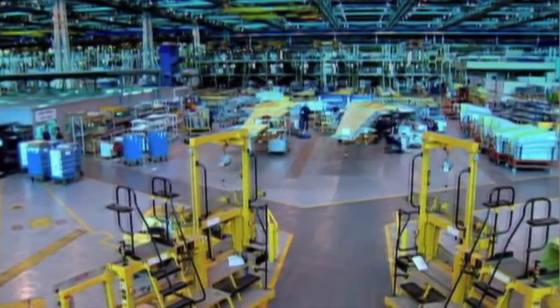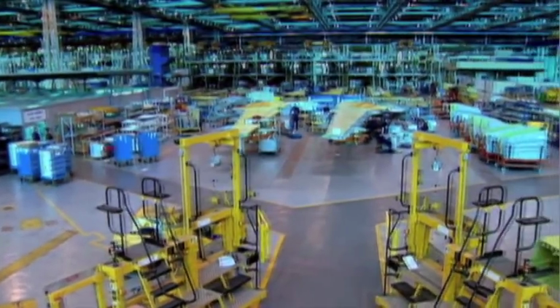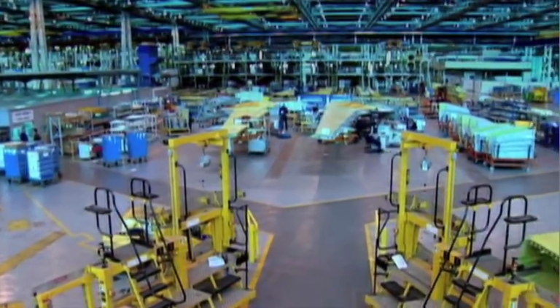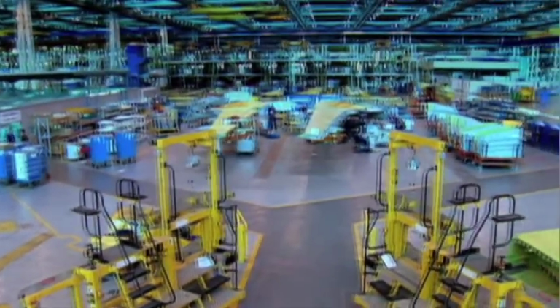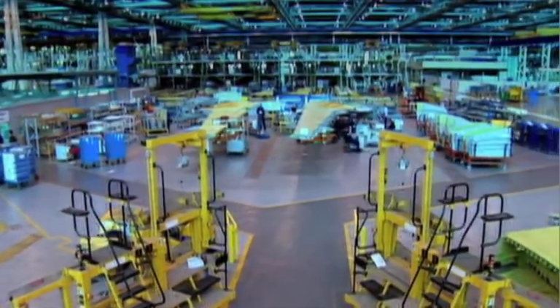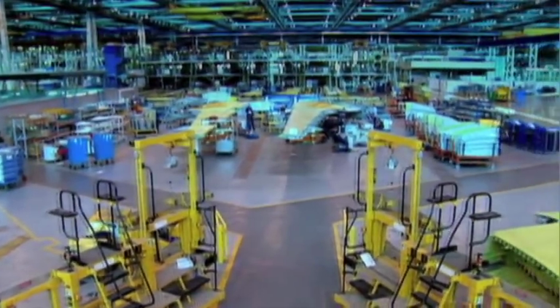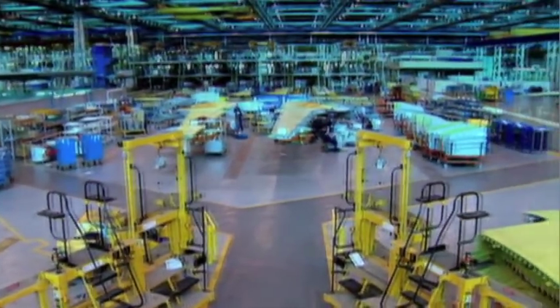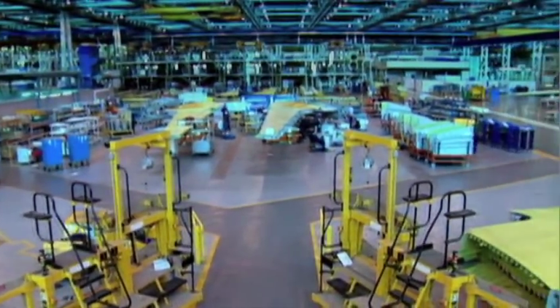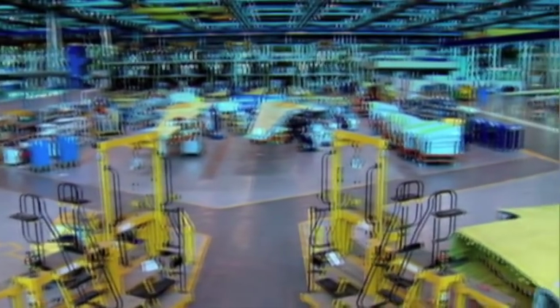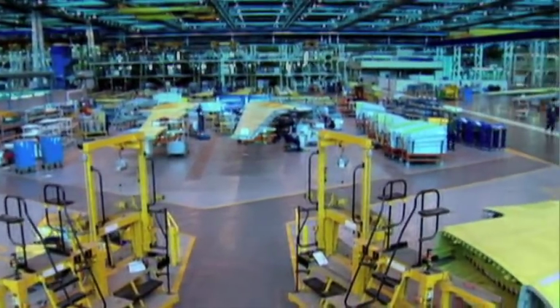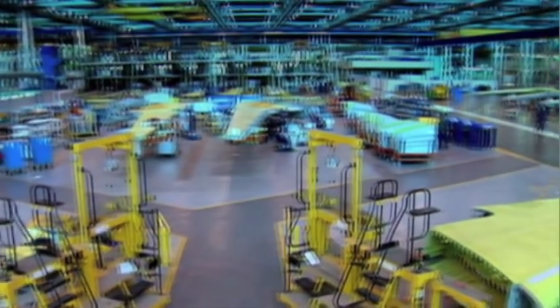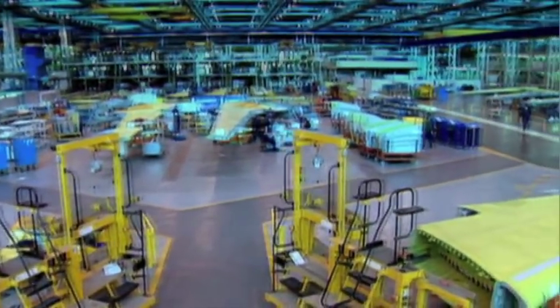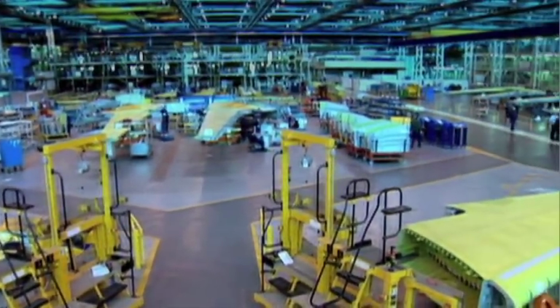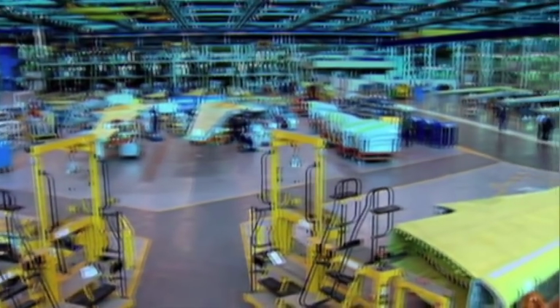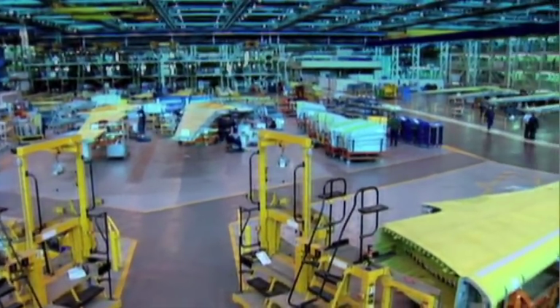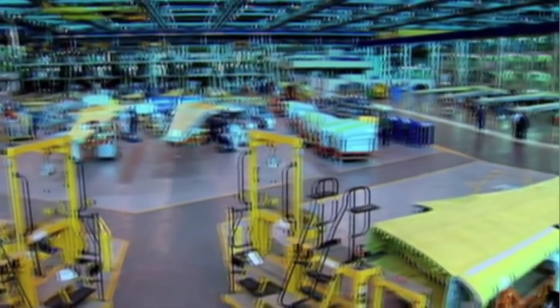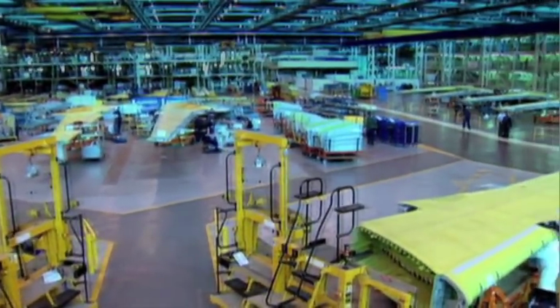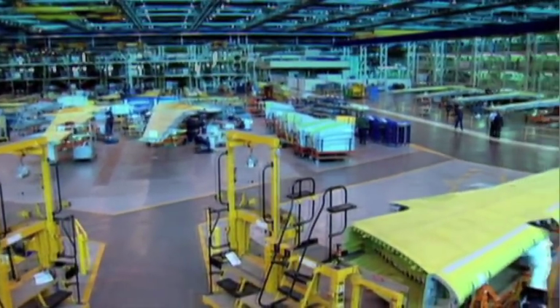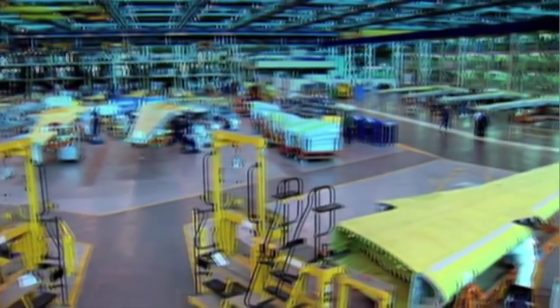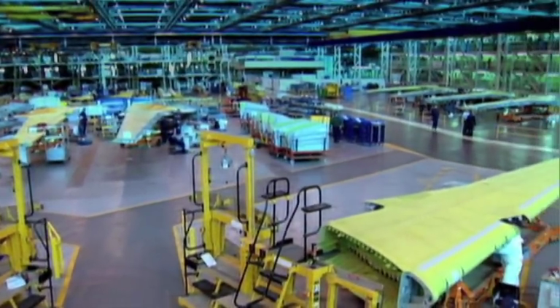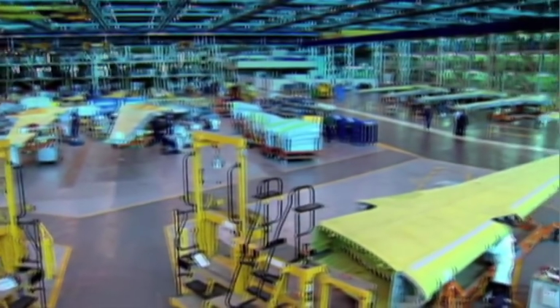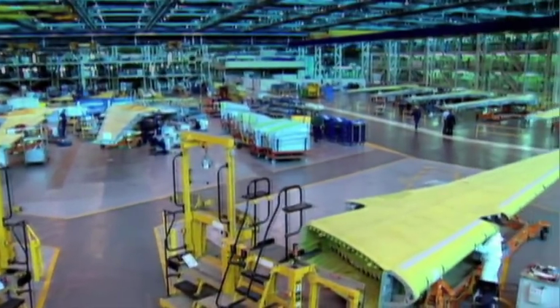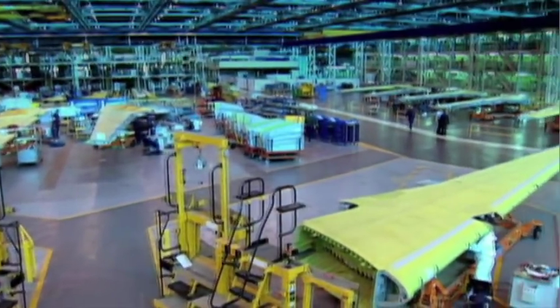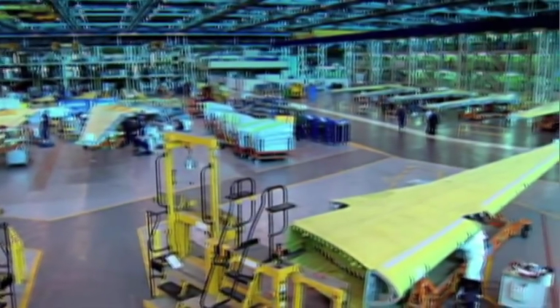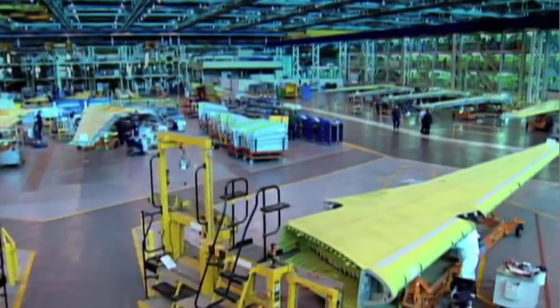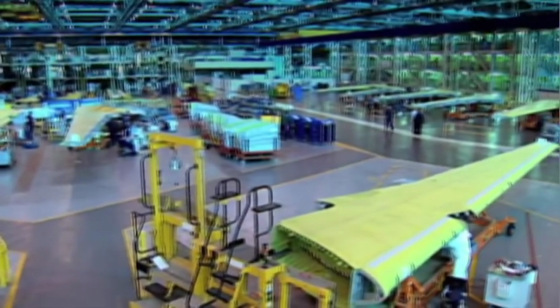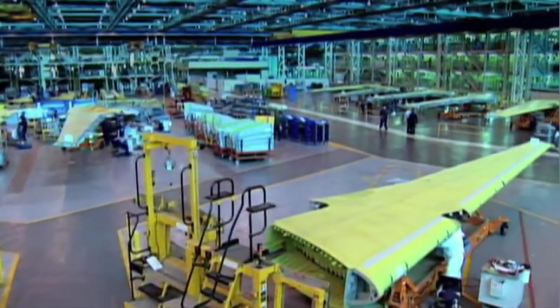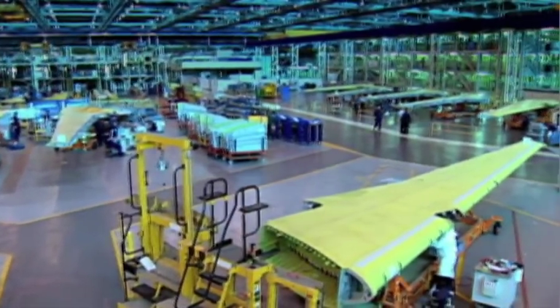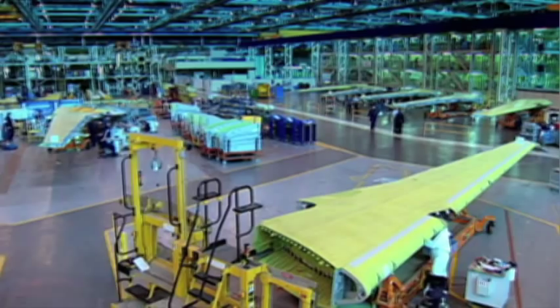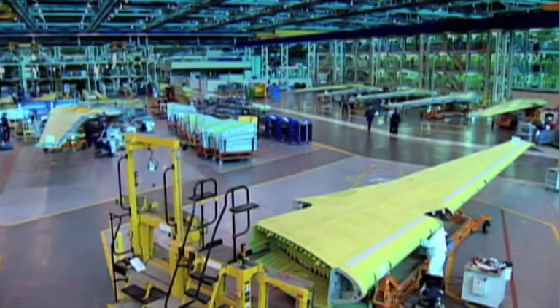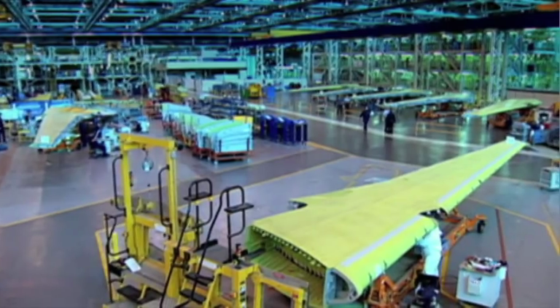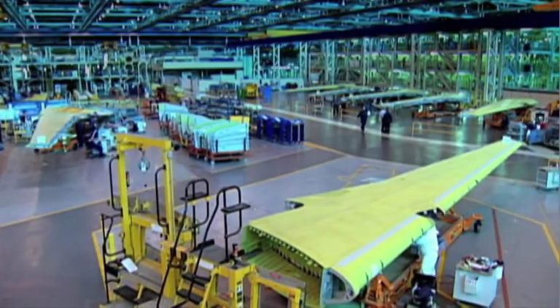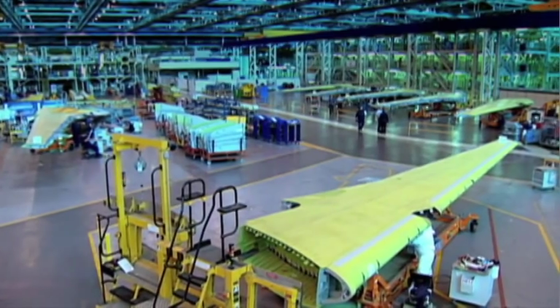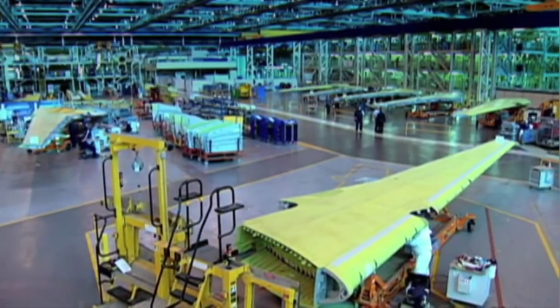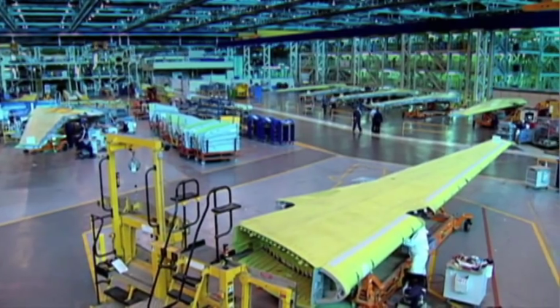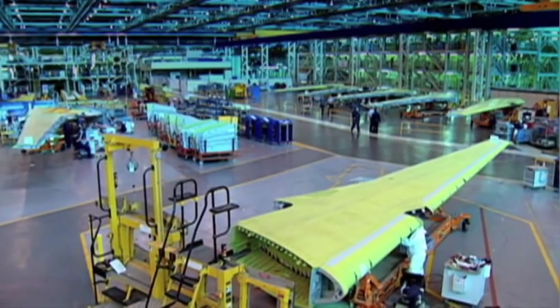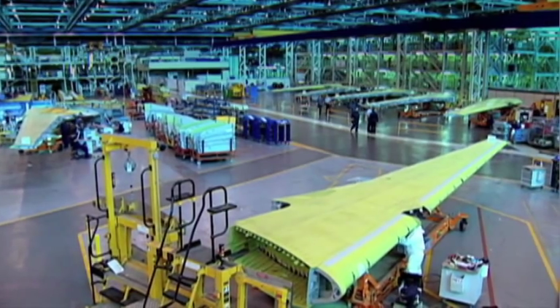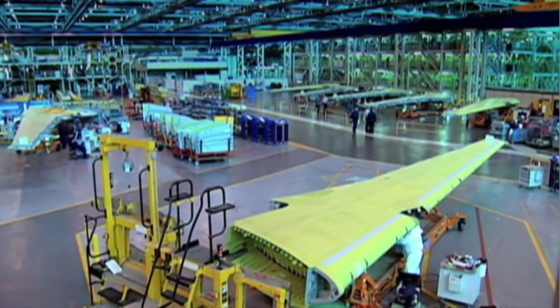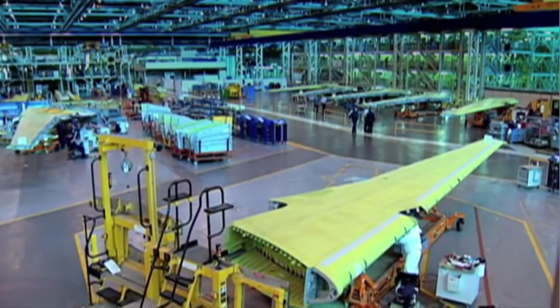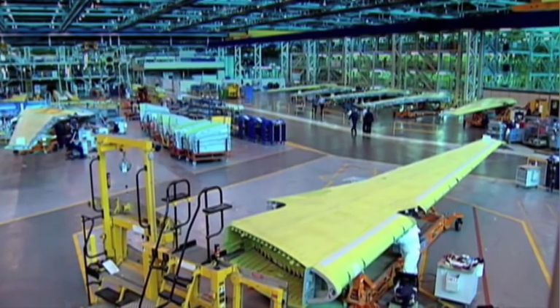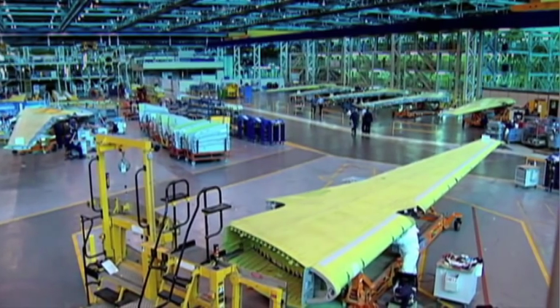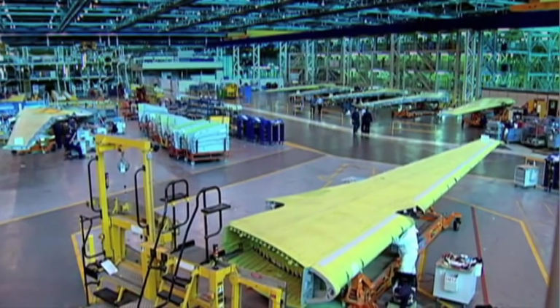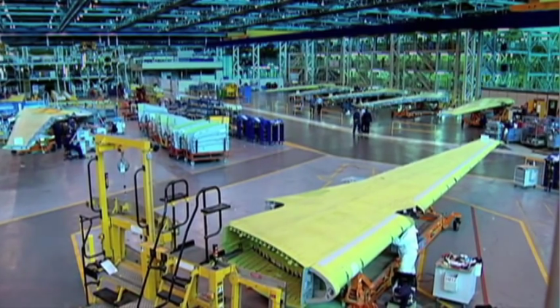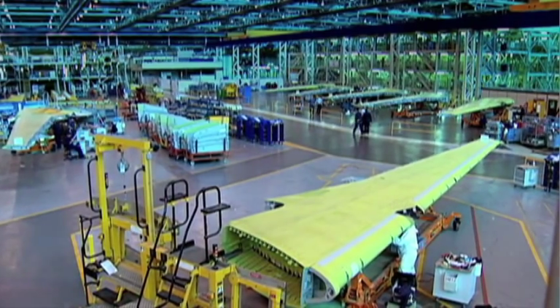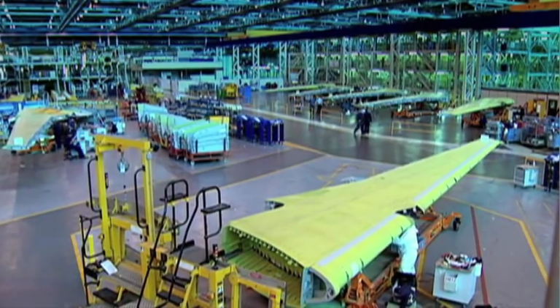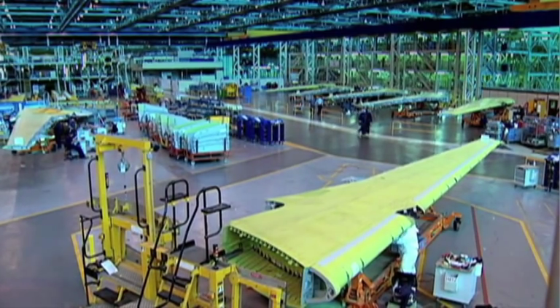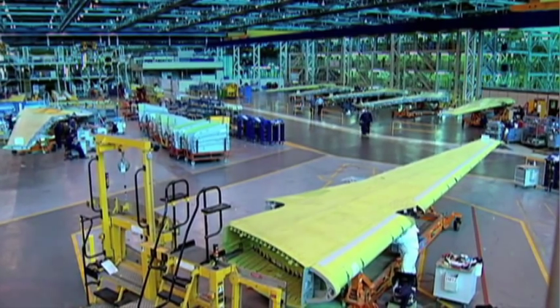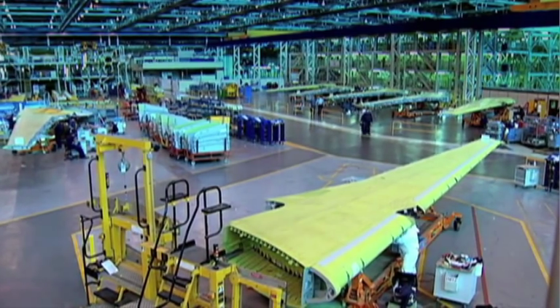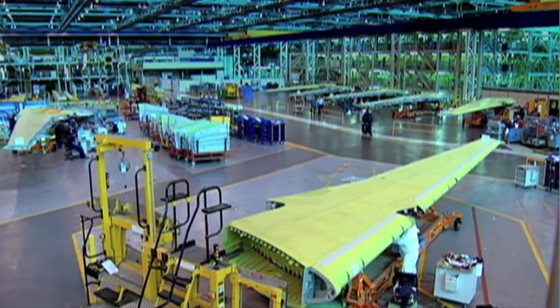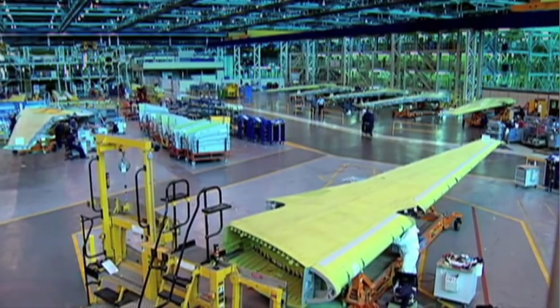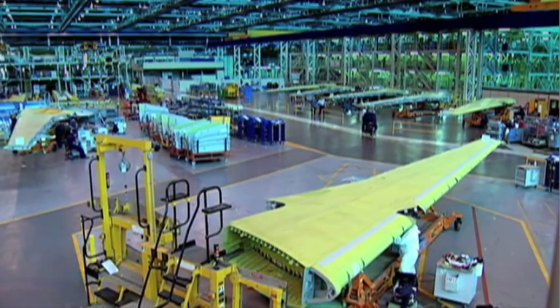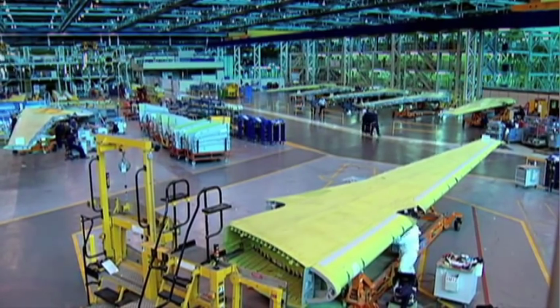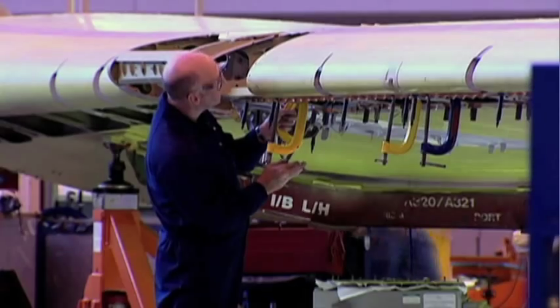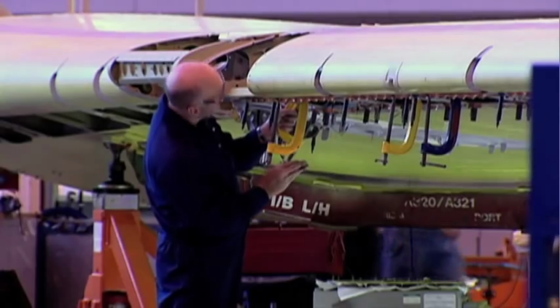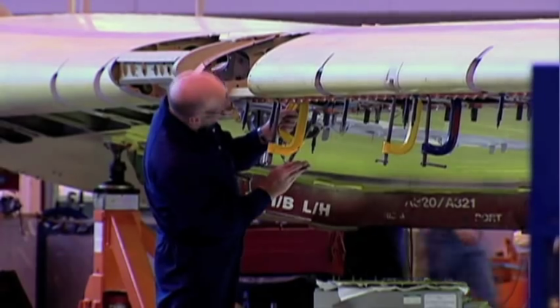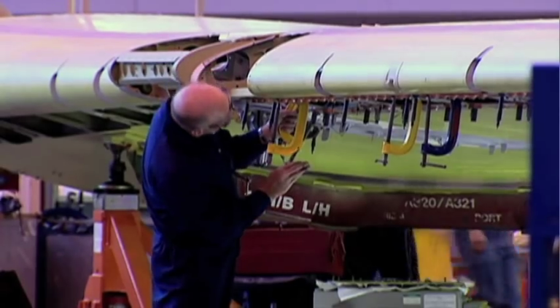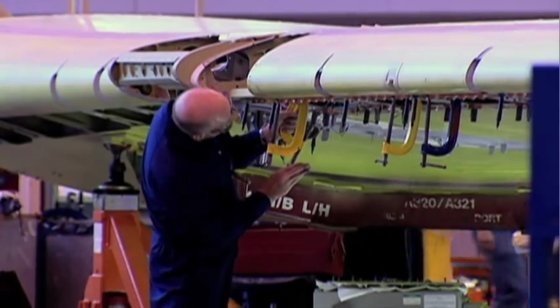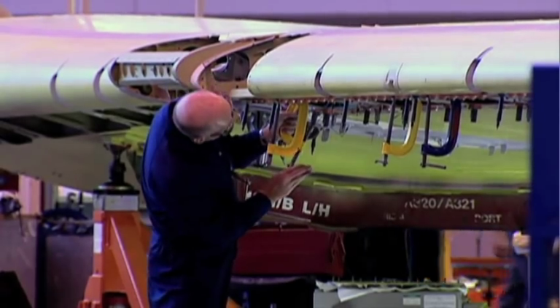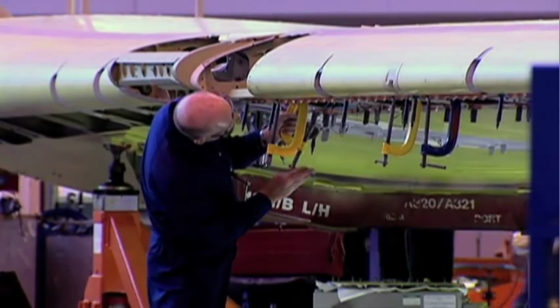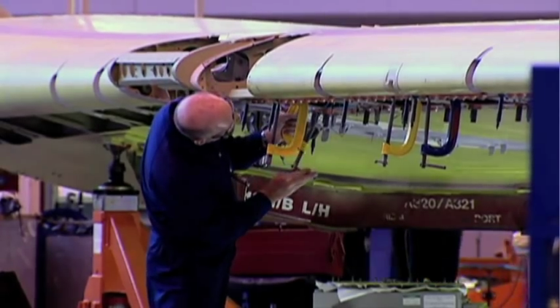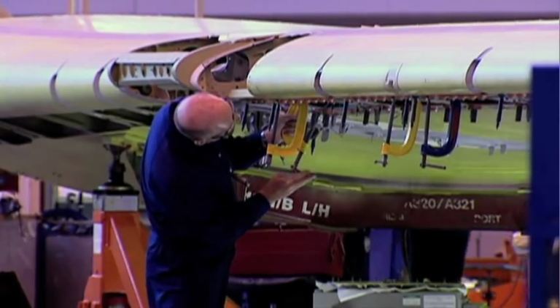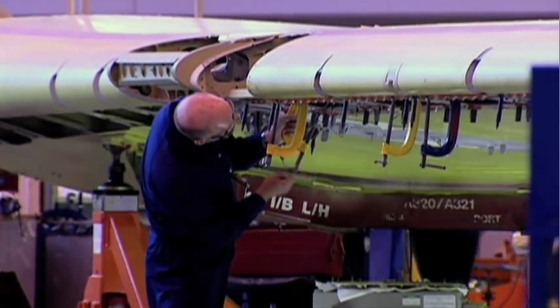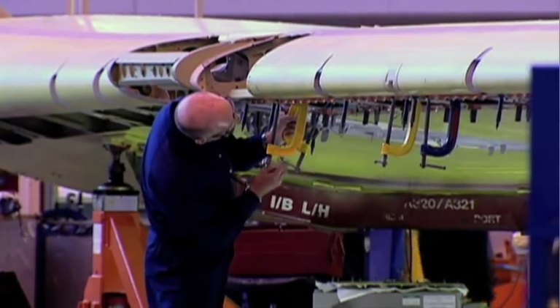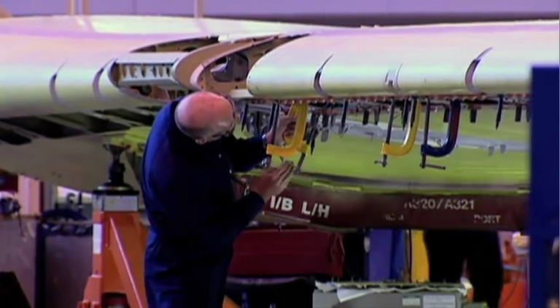There are two main factories, and this one, the East Factory, covers an area the size of 40 football fields.